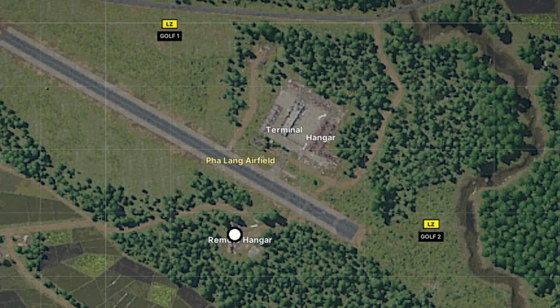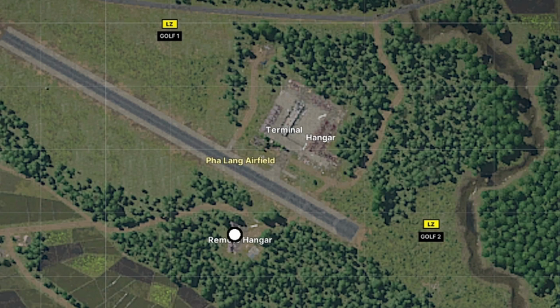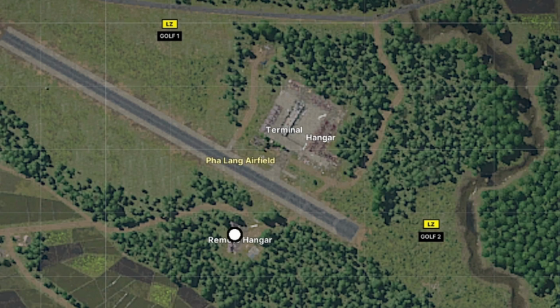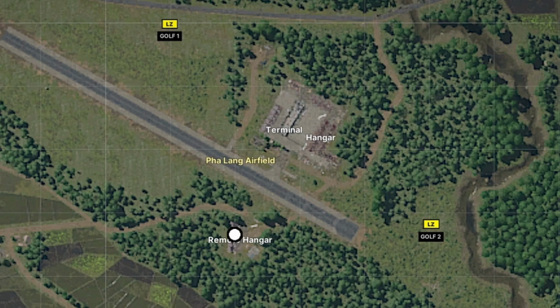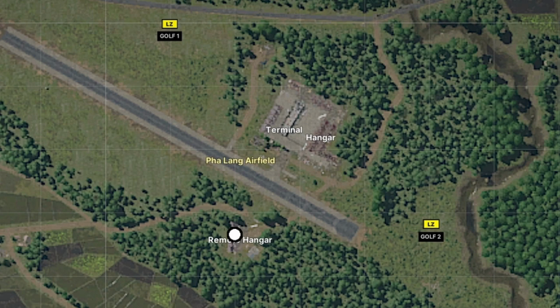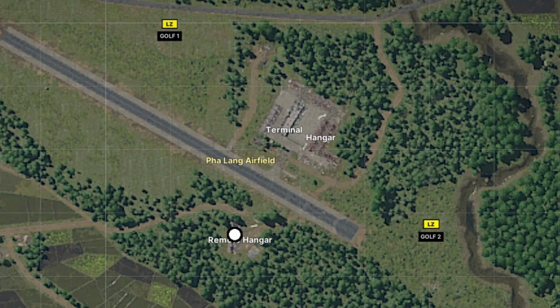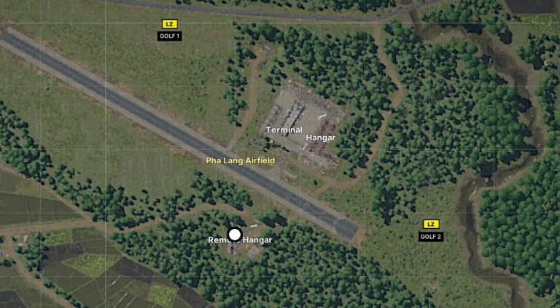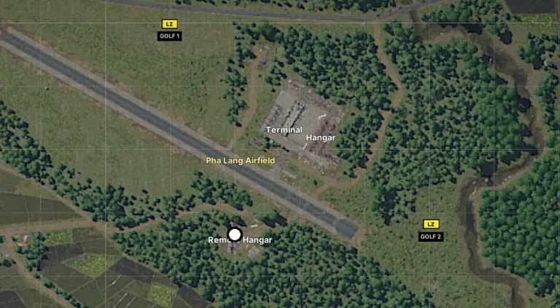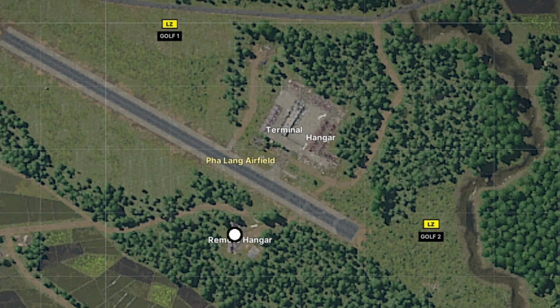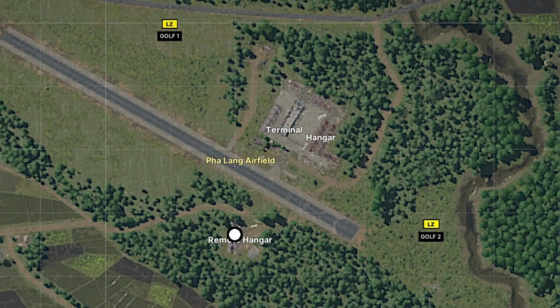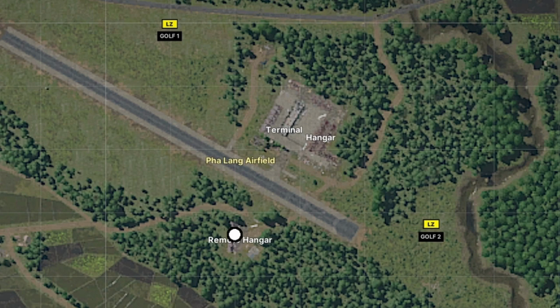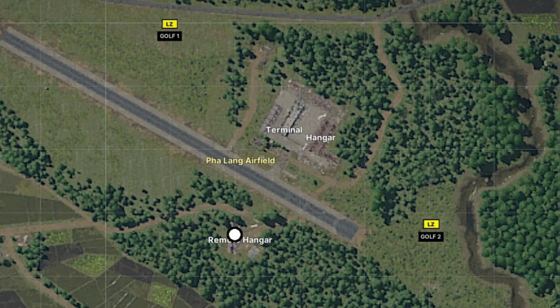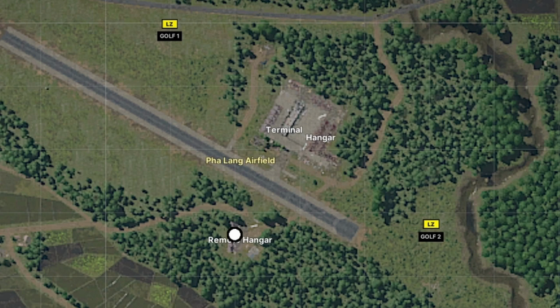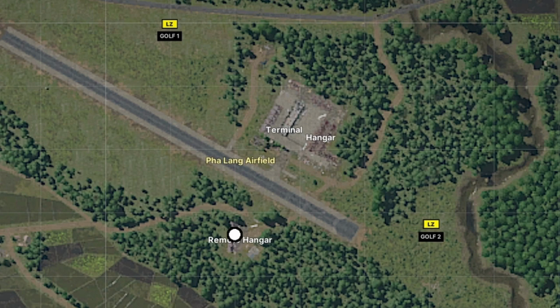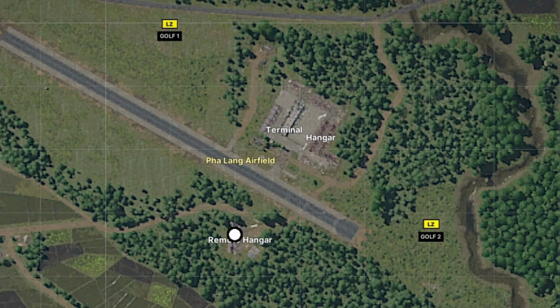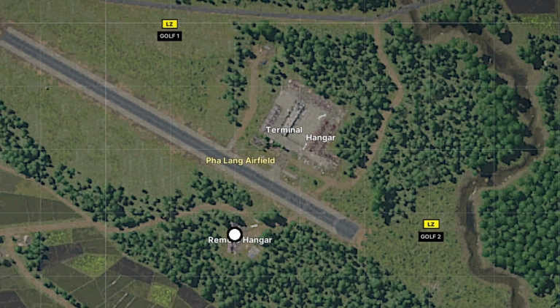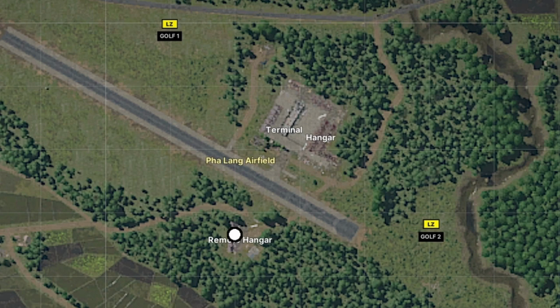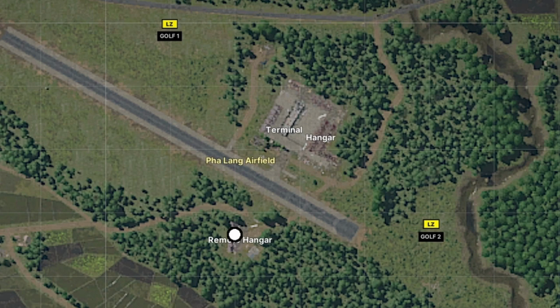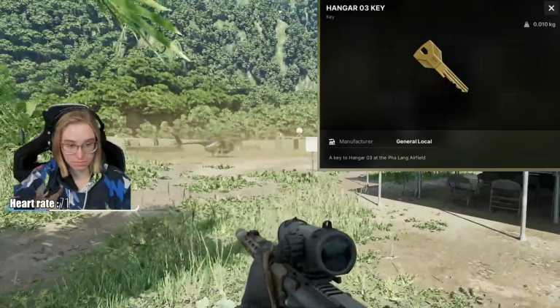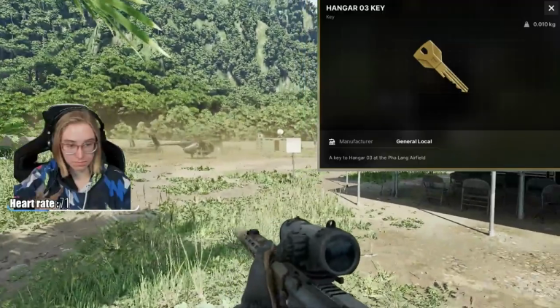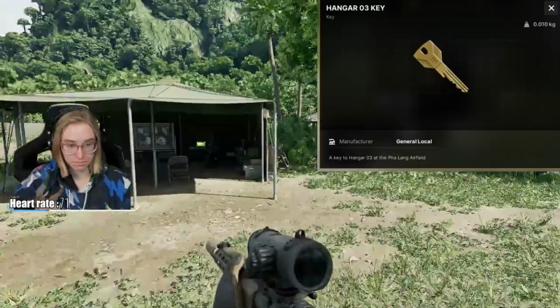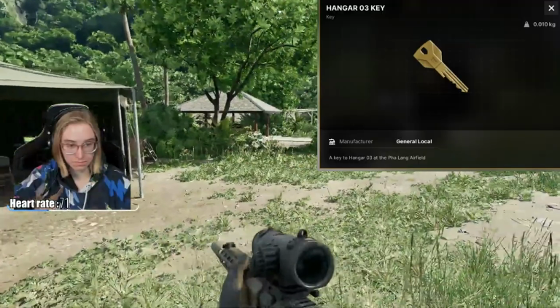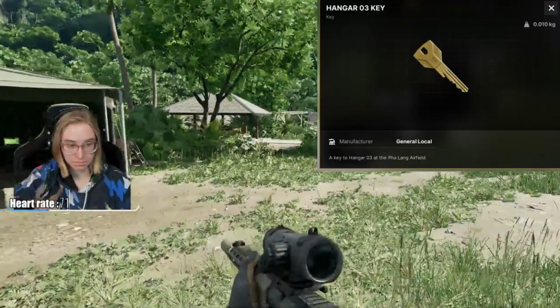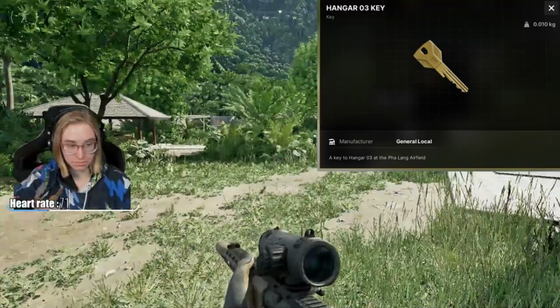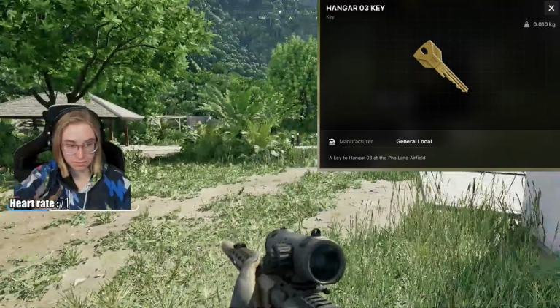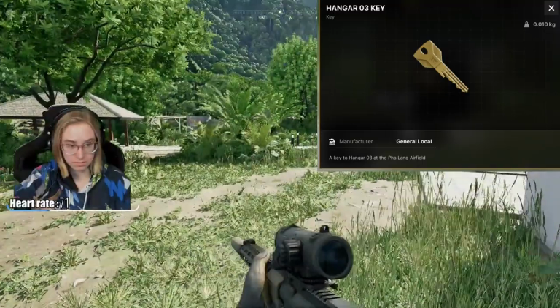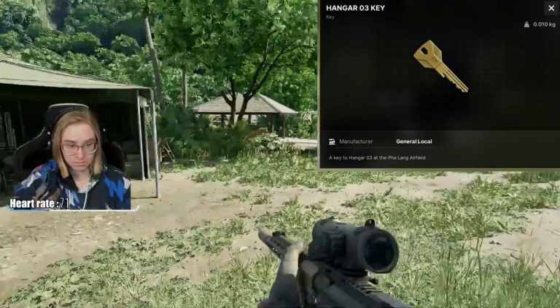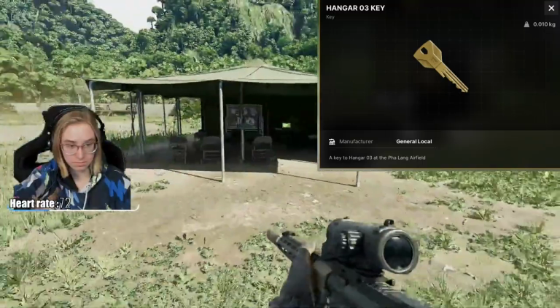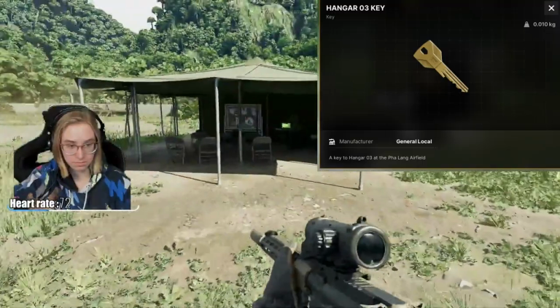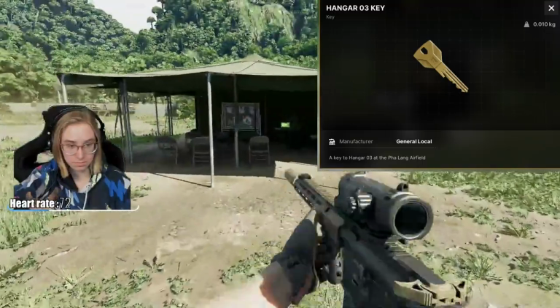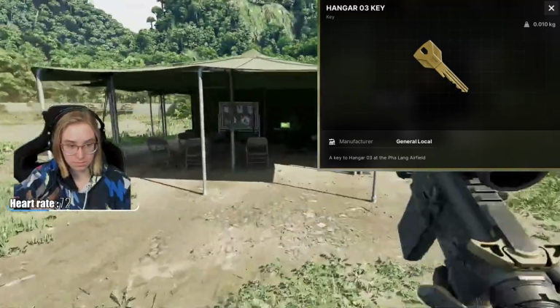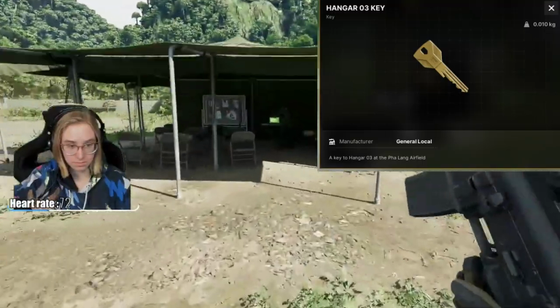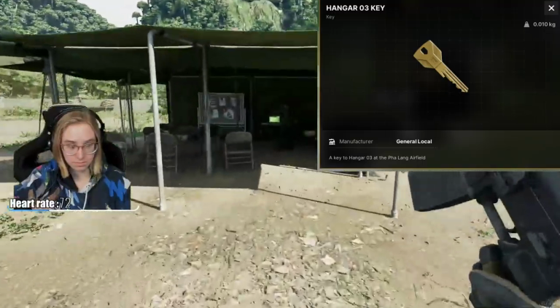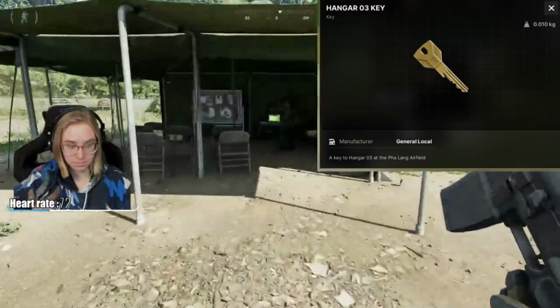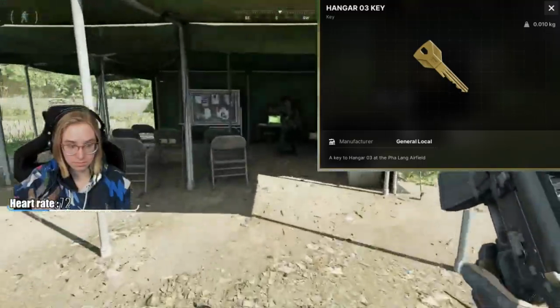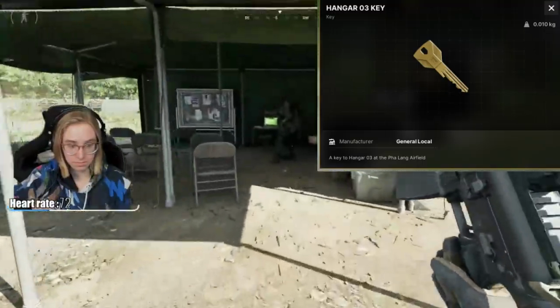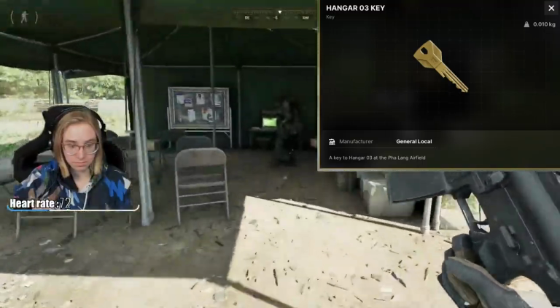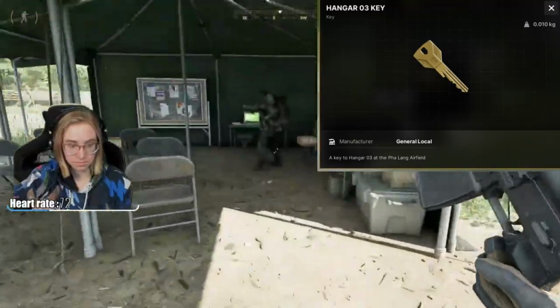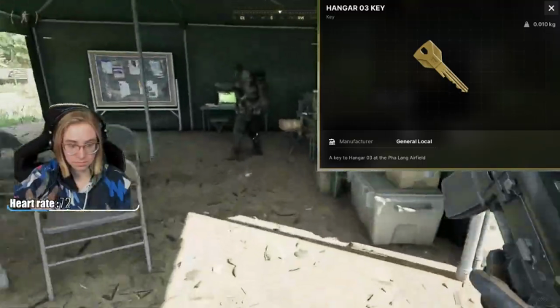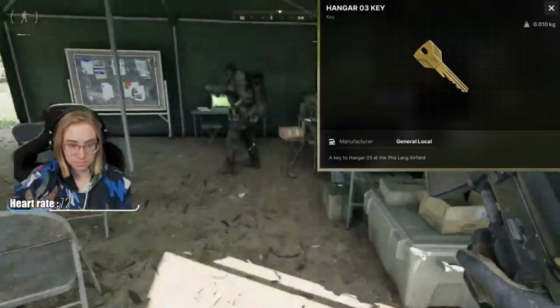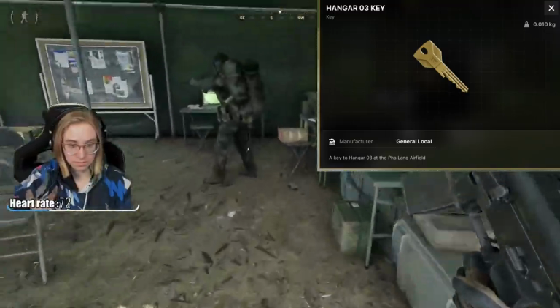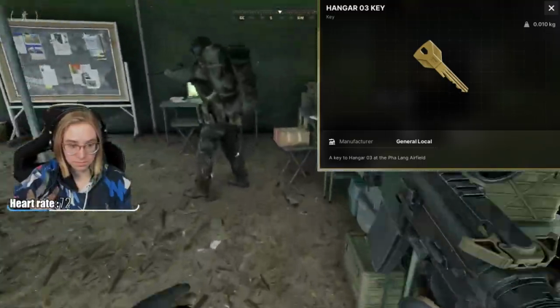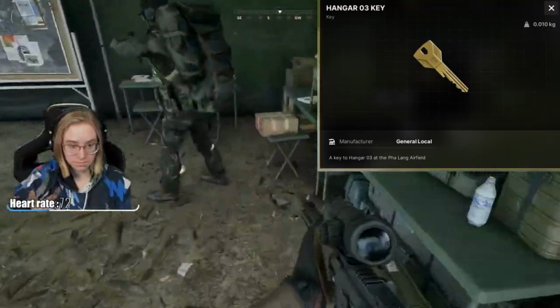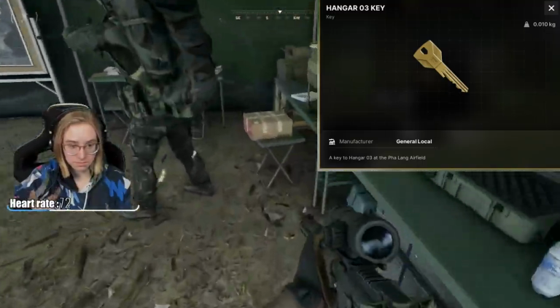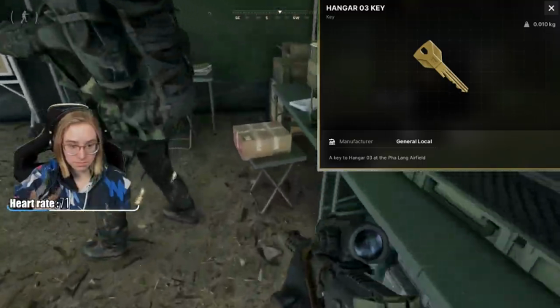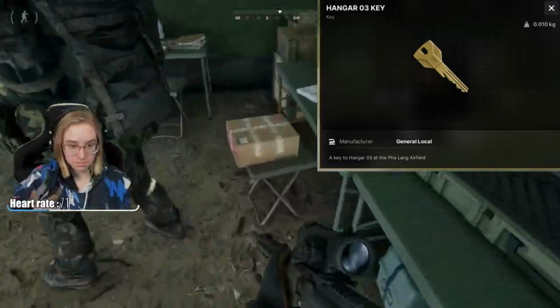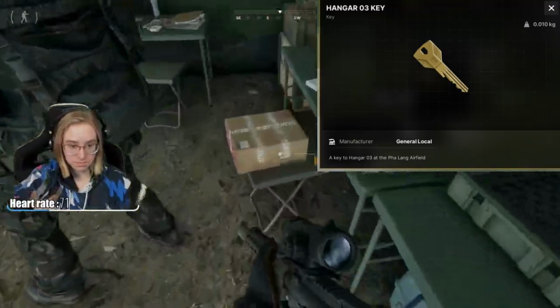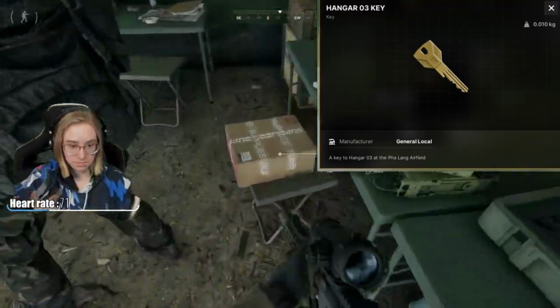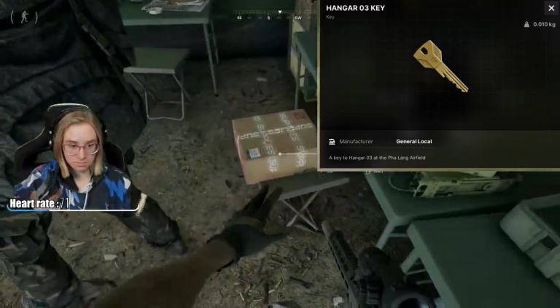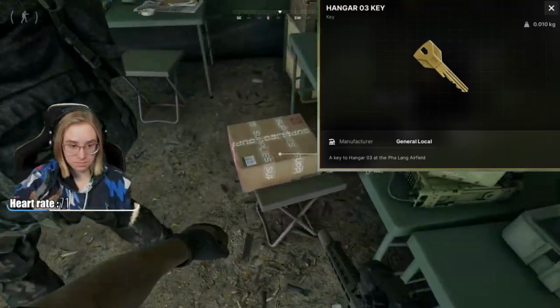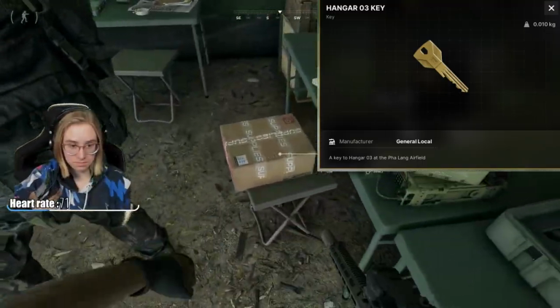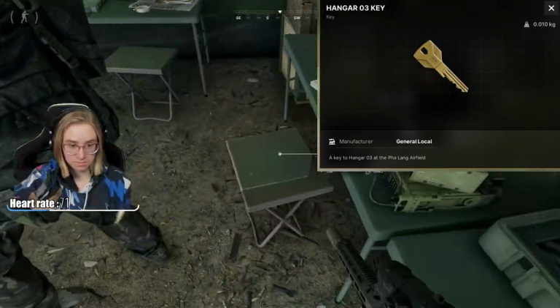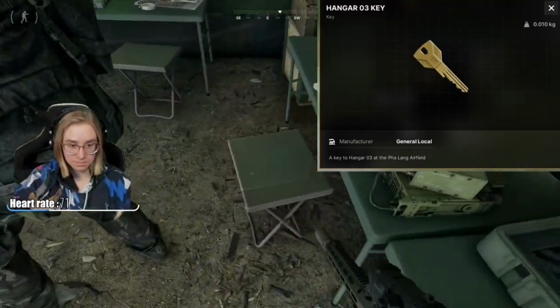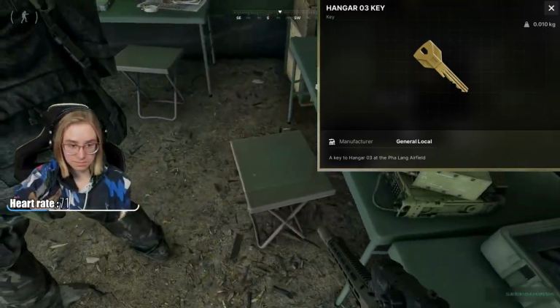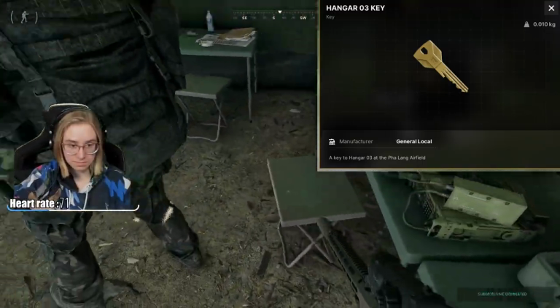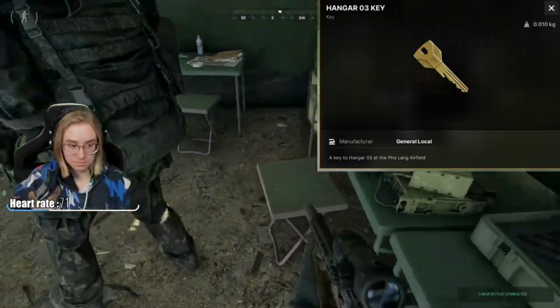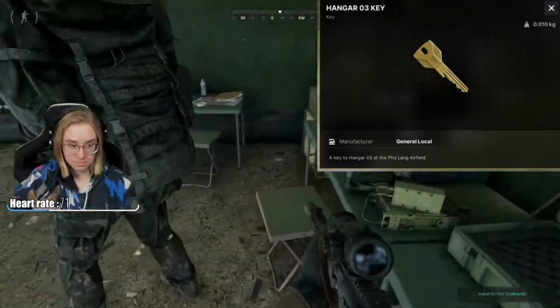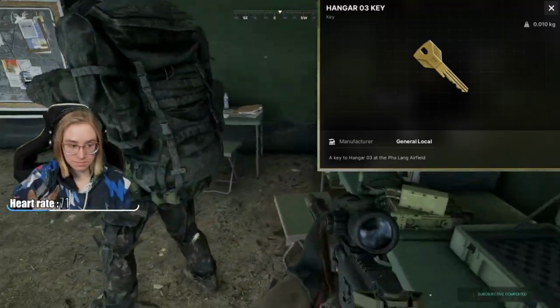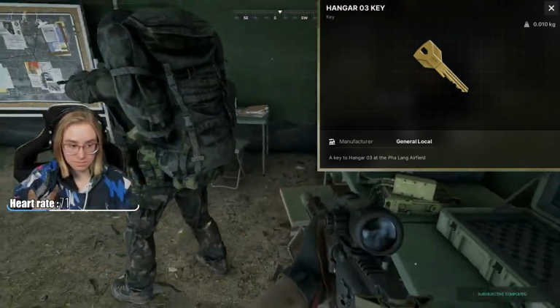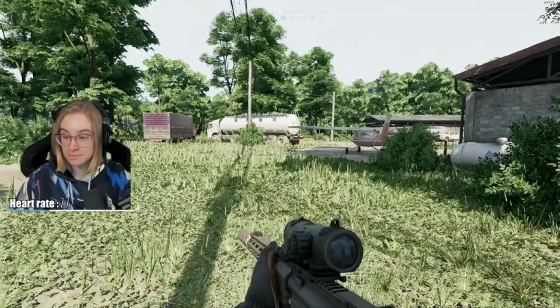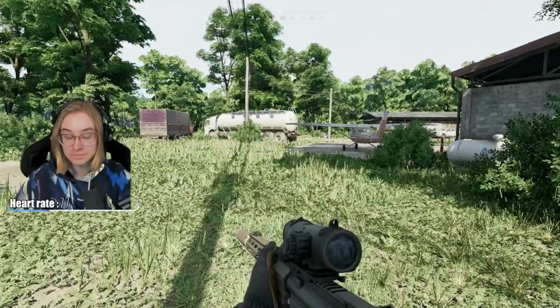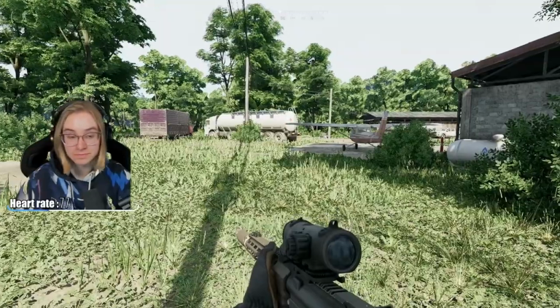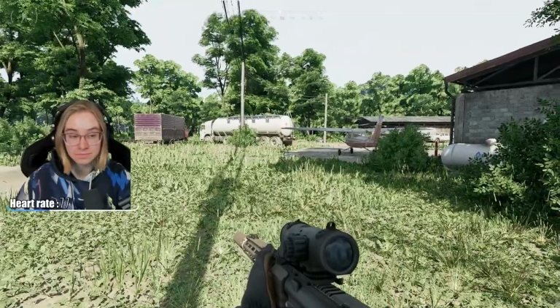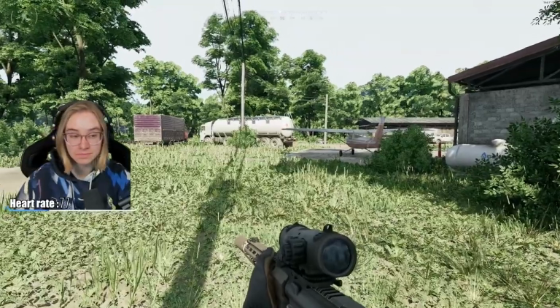Follow the white dots for your objectives. This quest is keylocked by Hangar03Key. You're going to find it on the dead enemies found in Falang Airport.